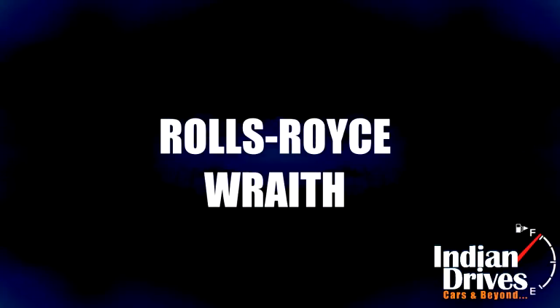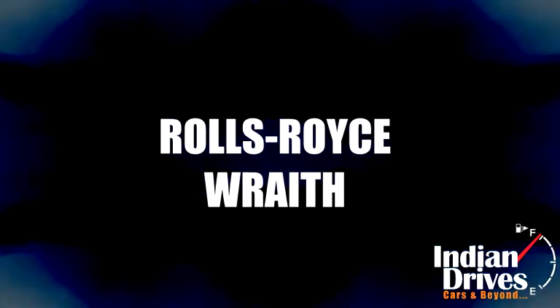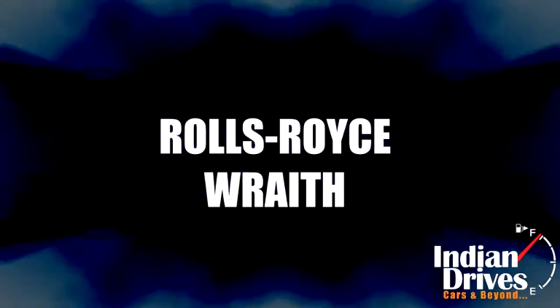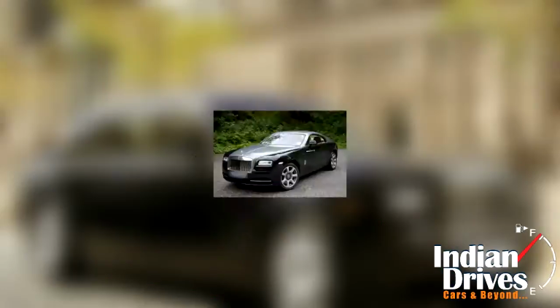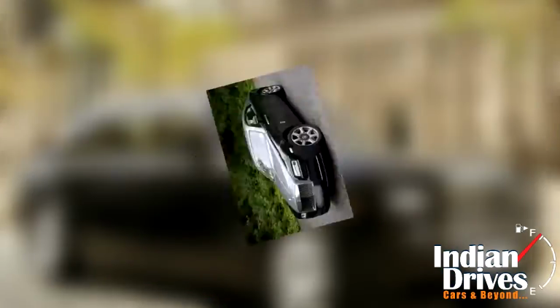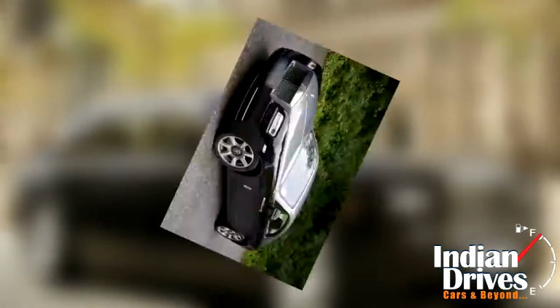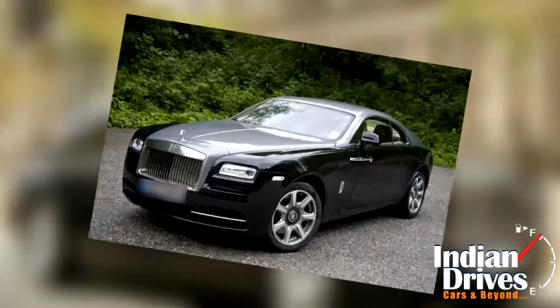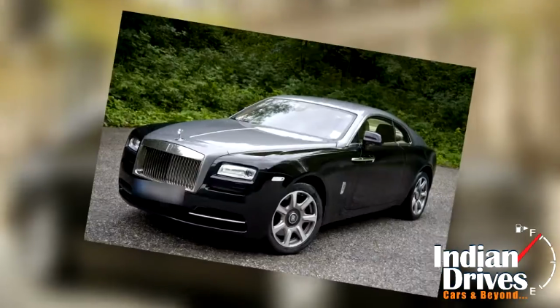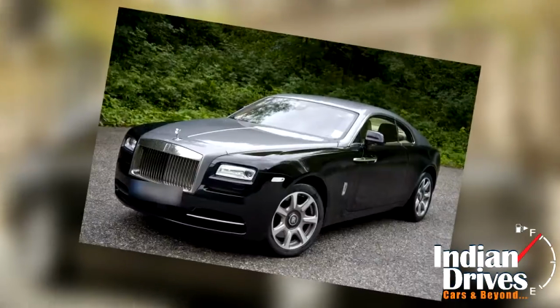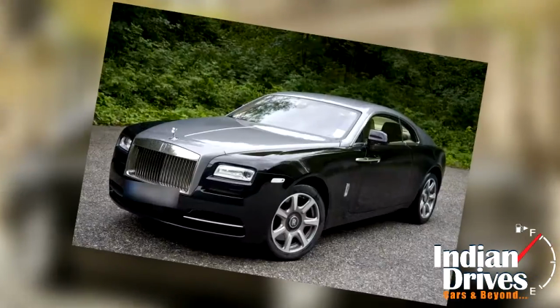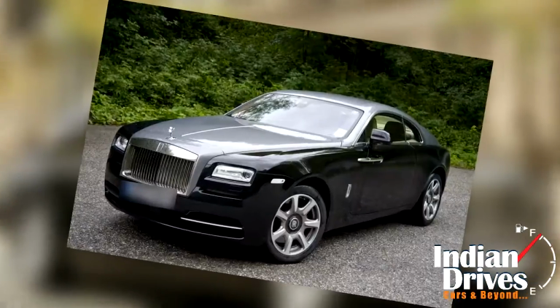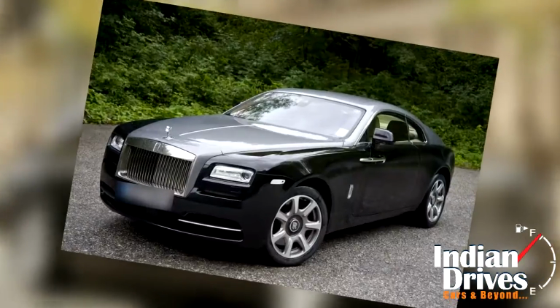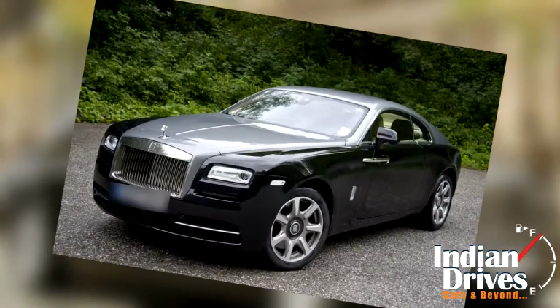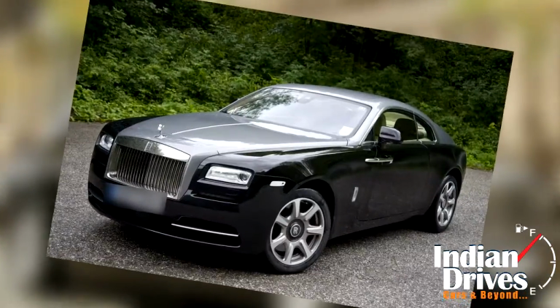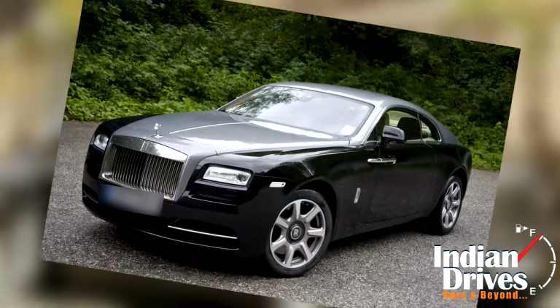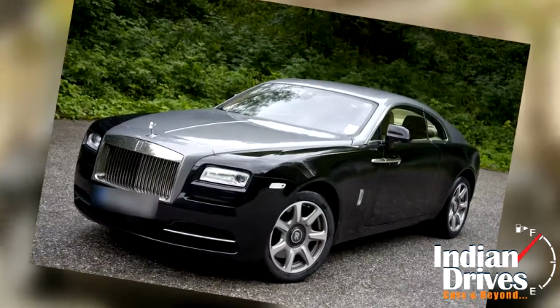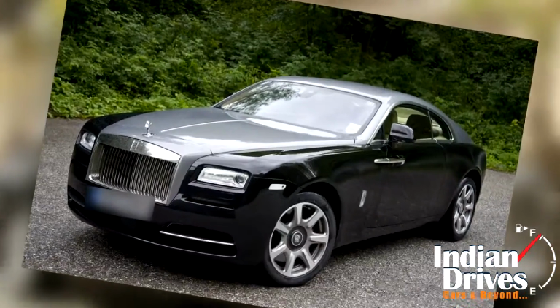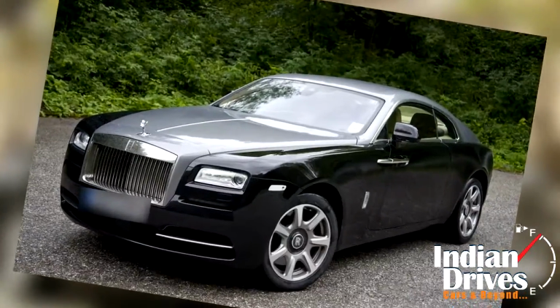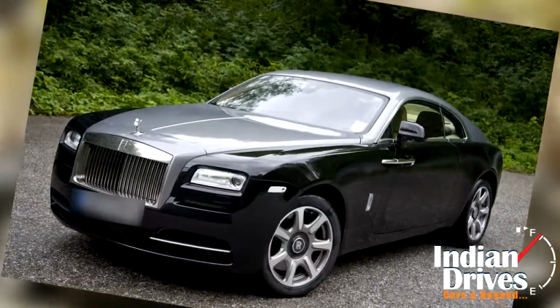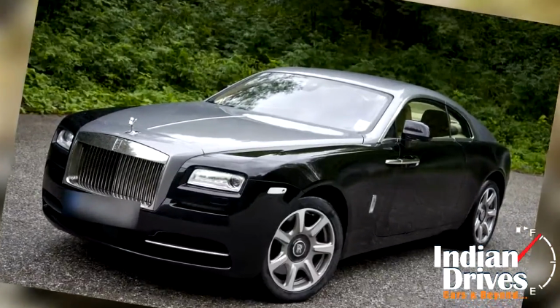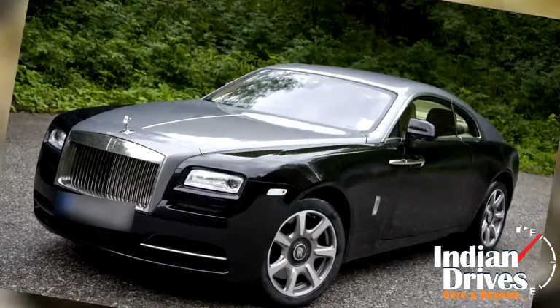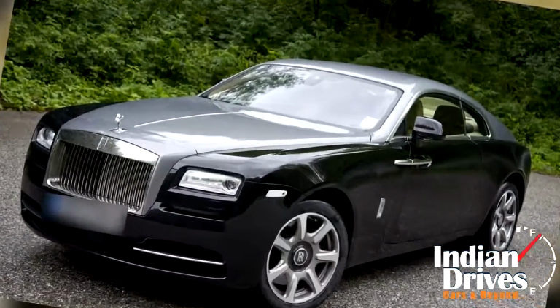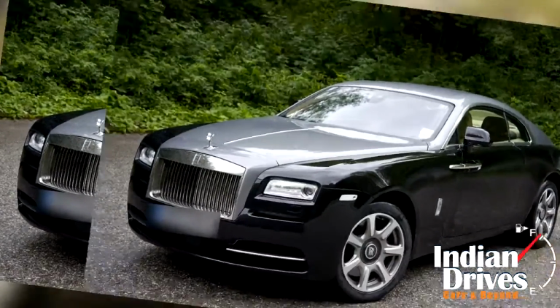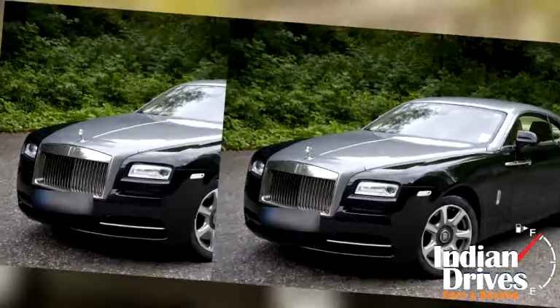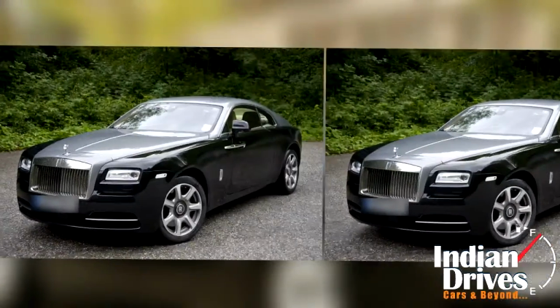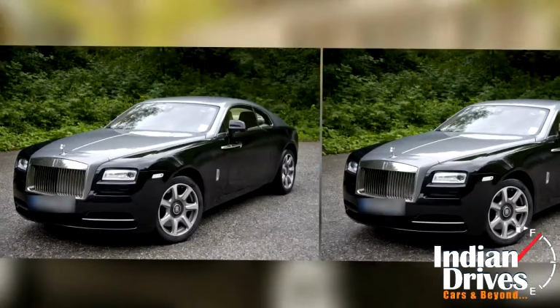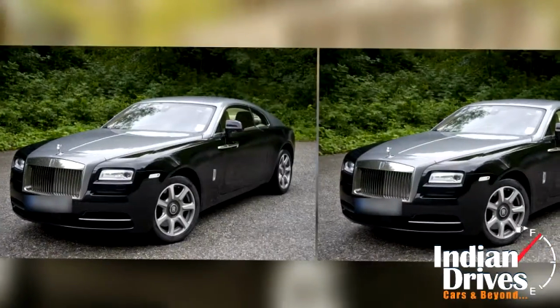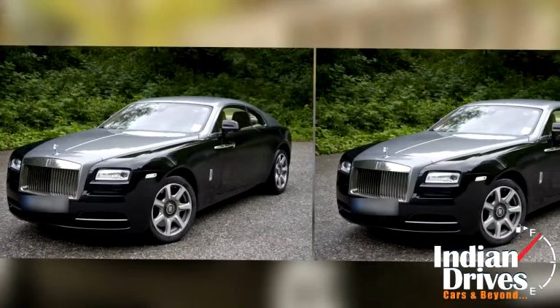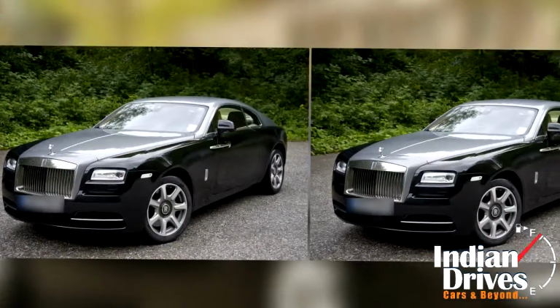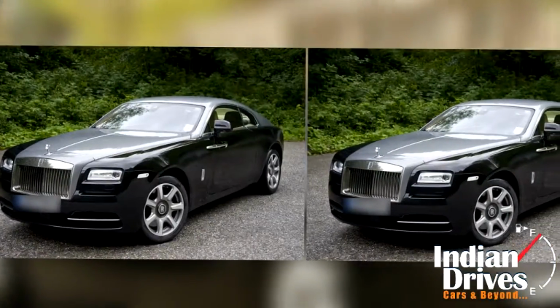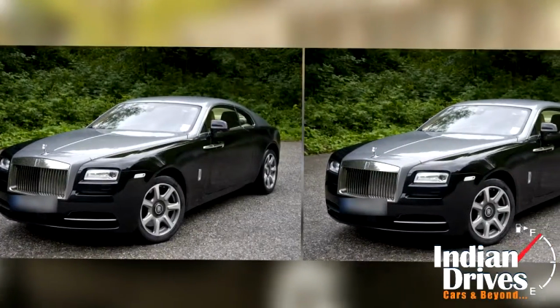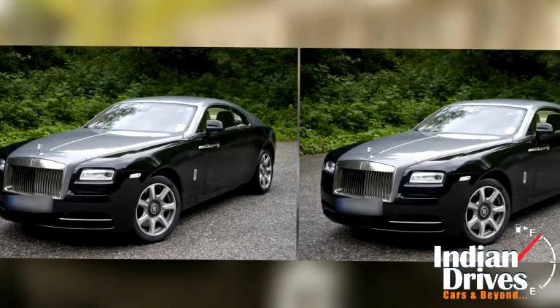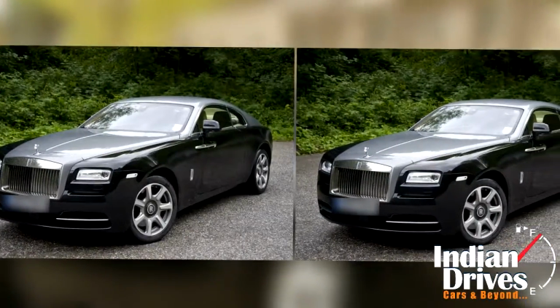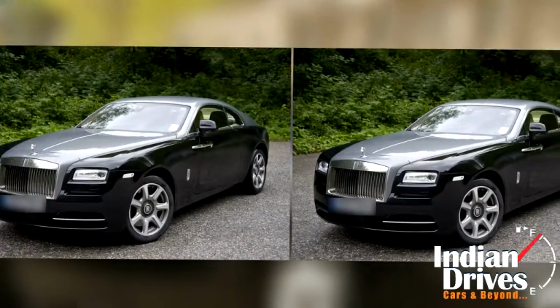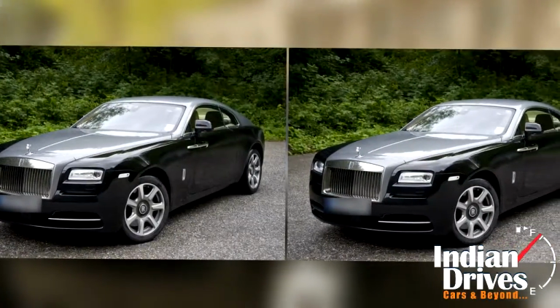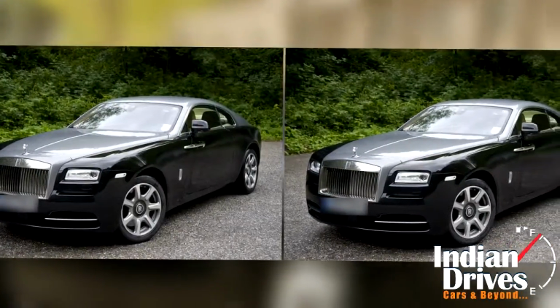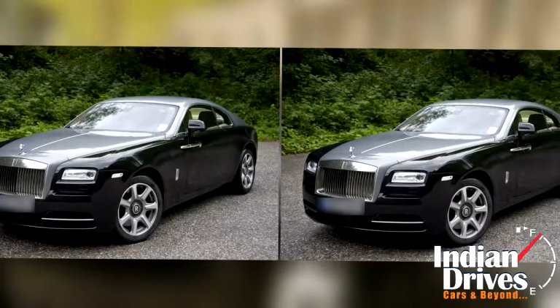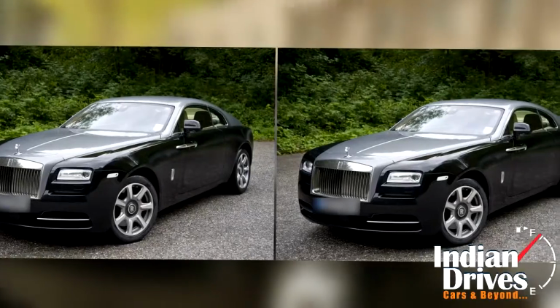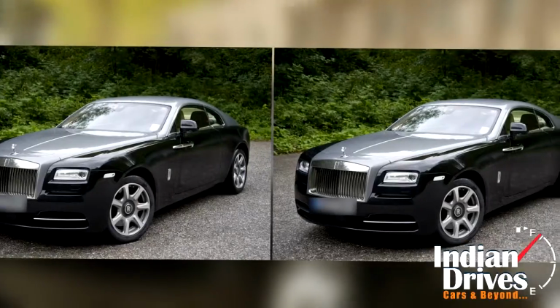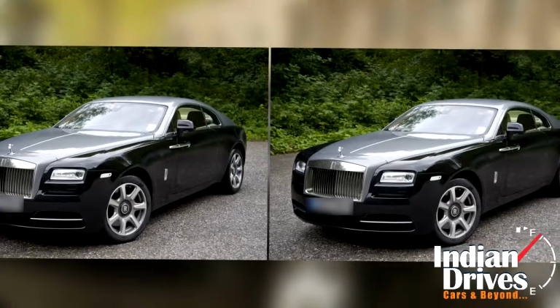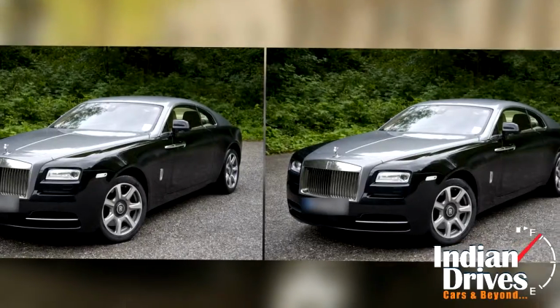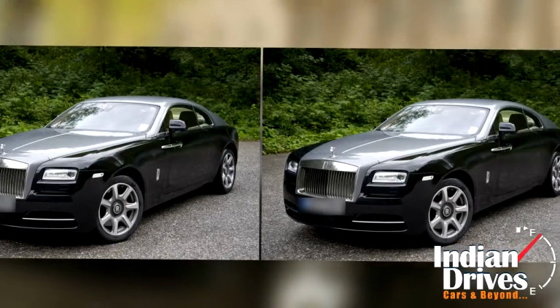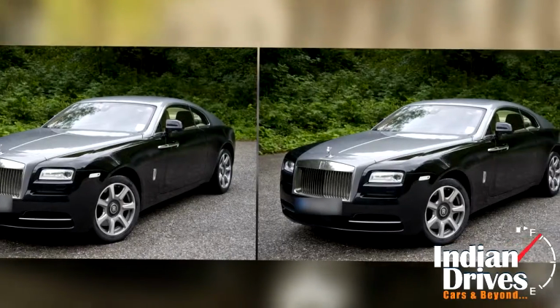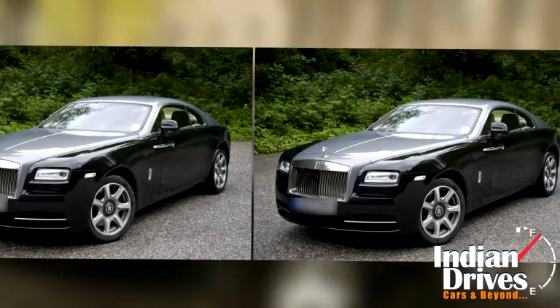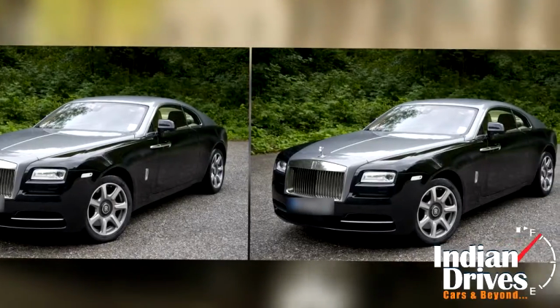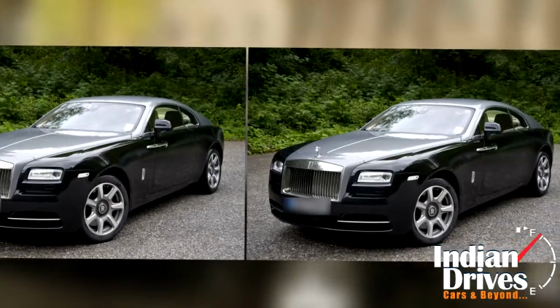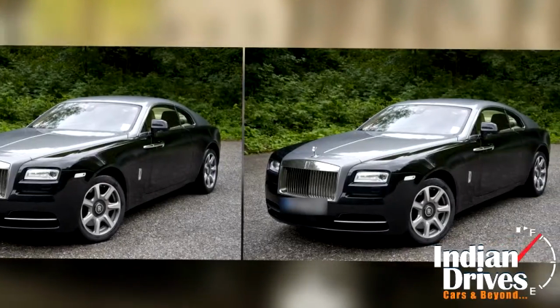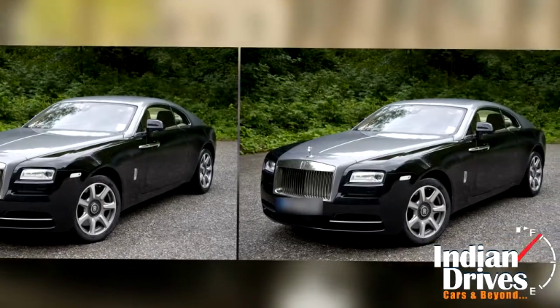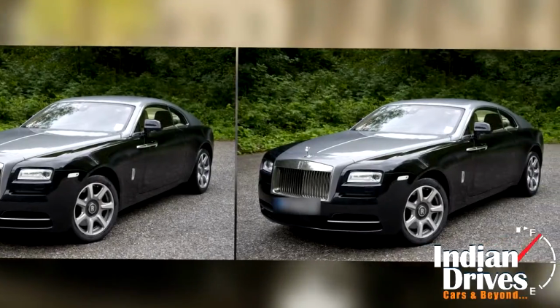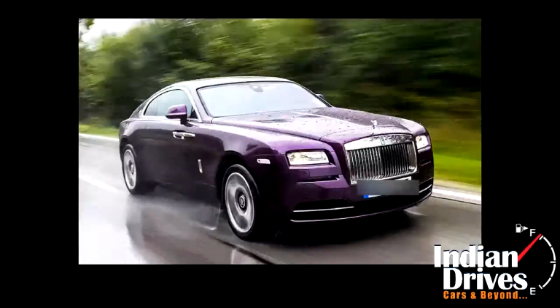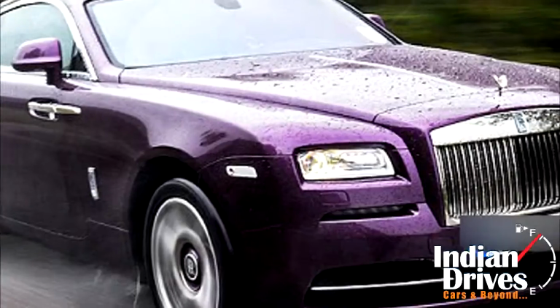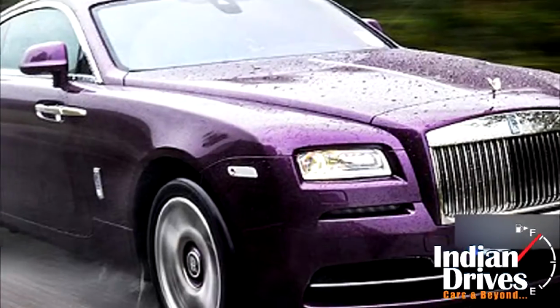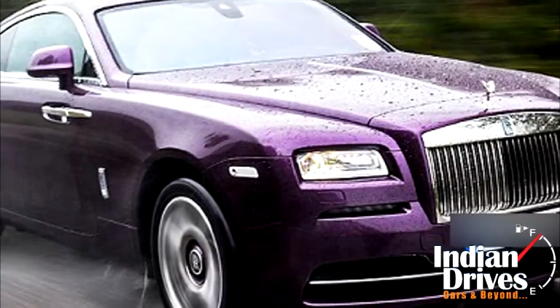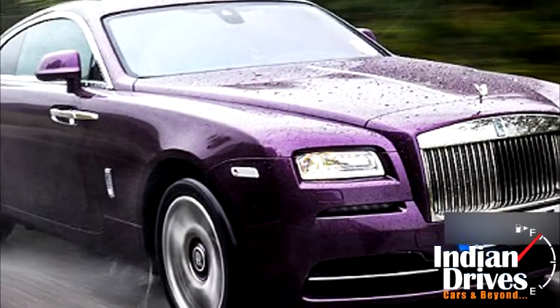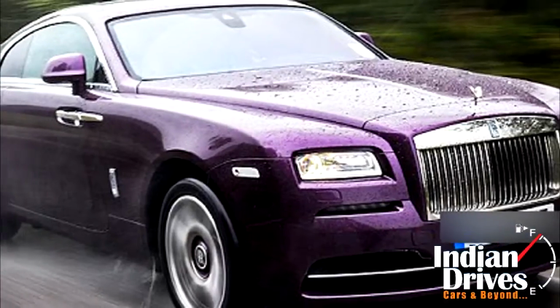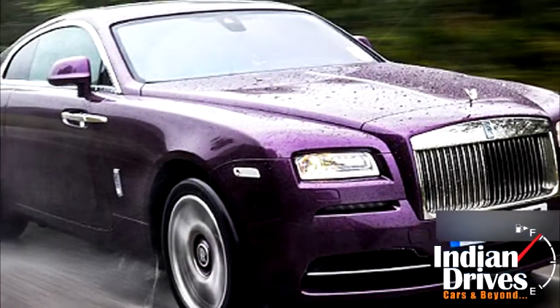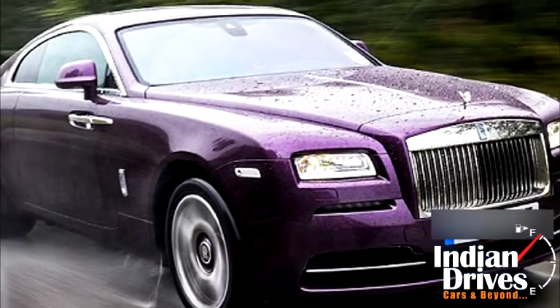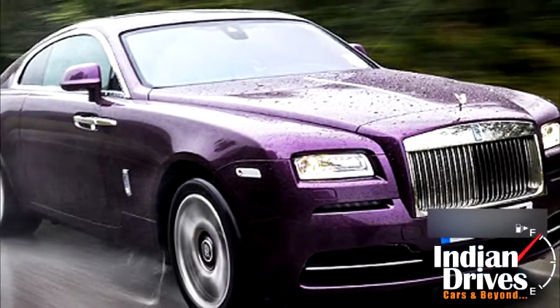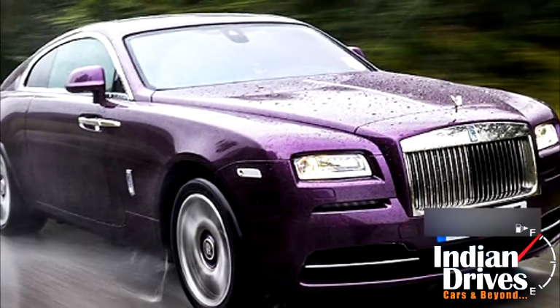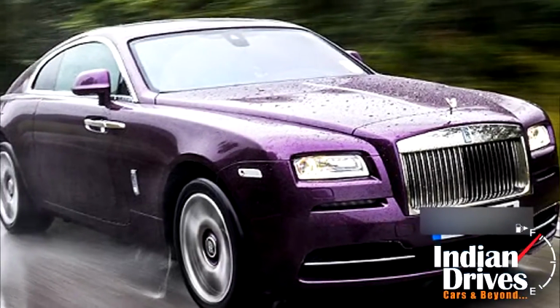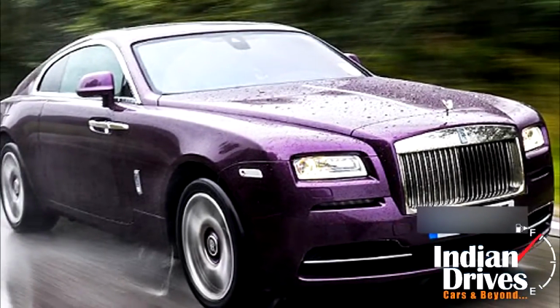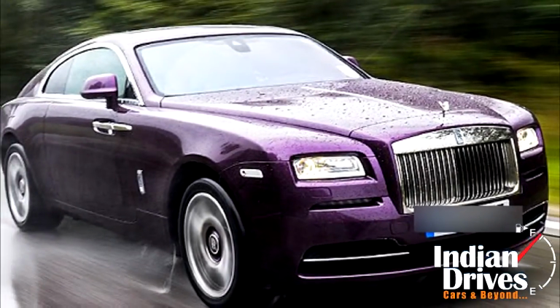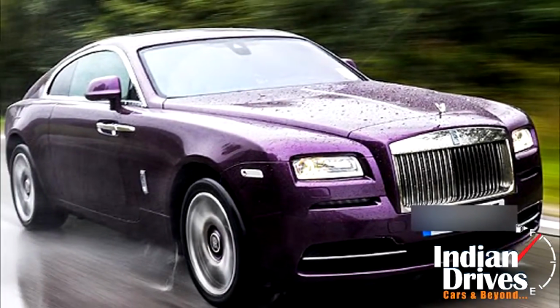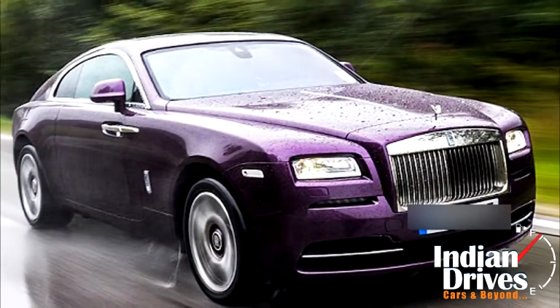The only sports machine built by the company for production, the Wraith is a rare combination of sheer power and opulence.